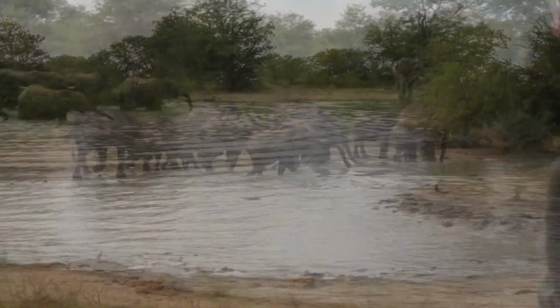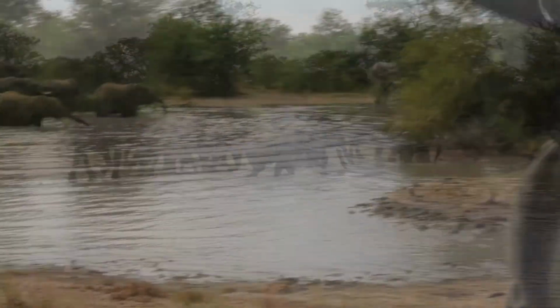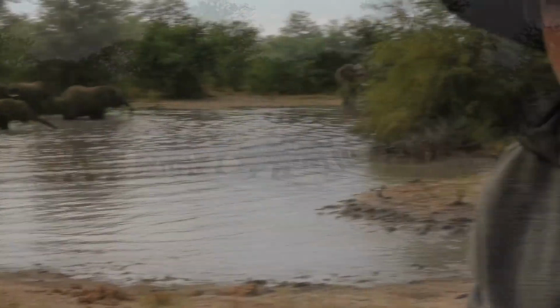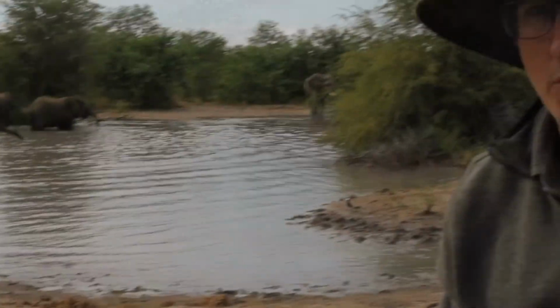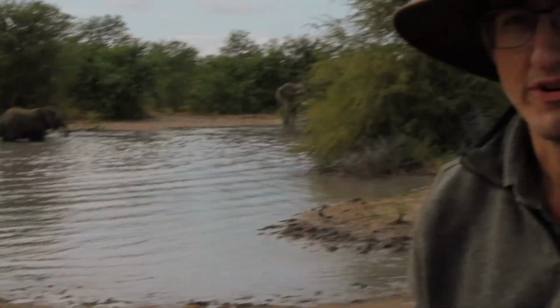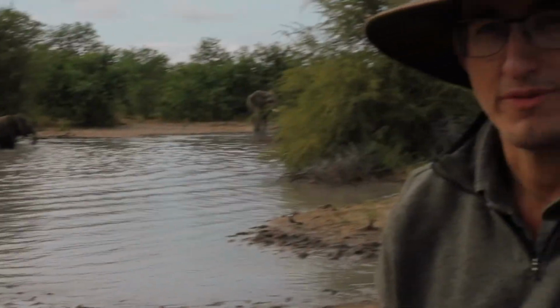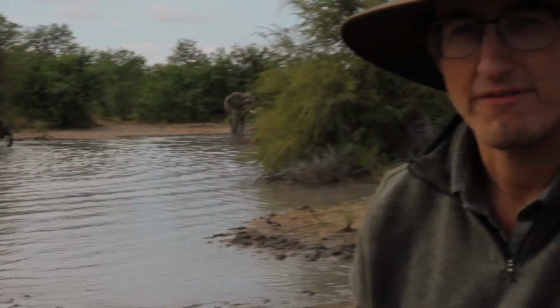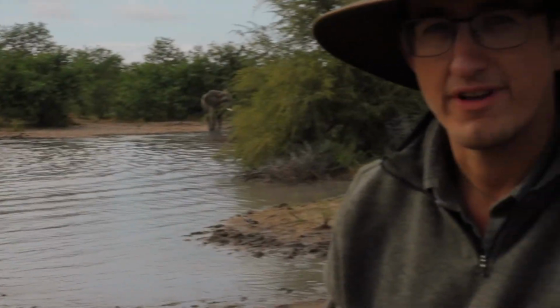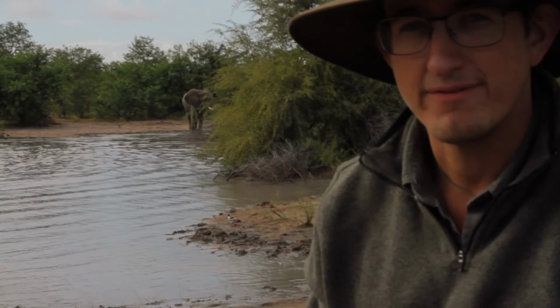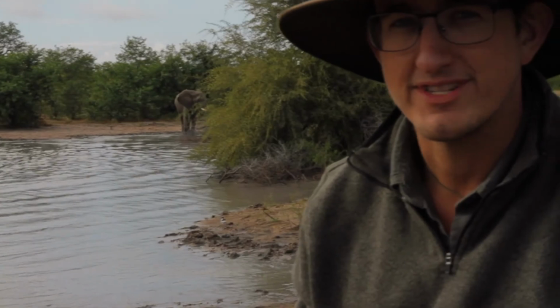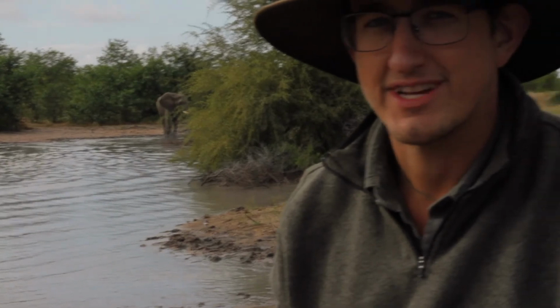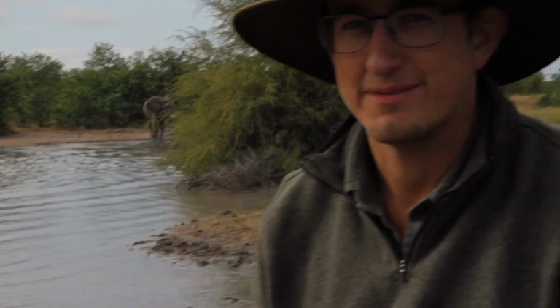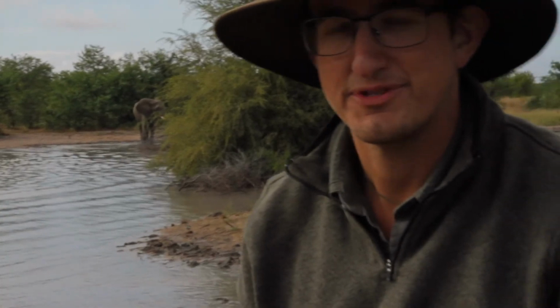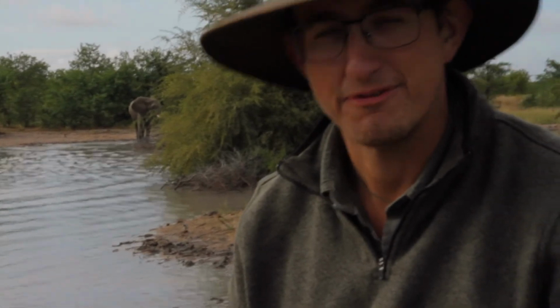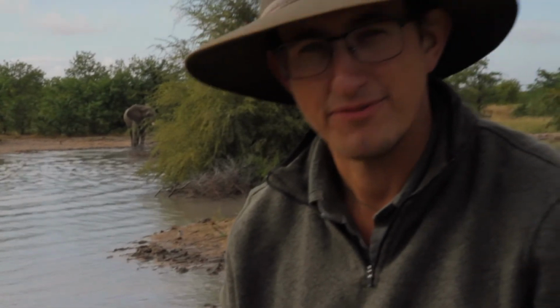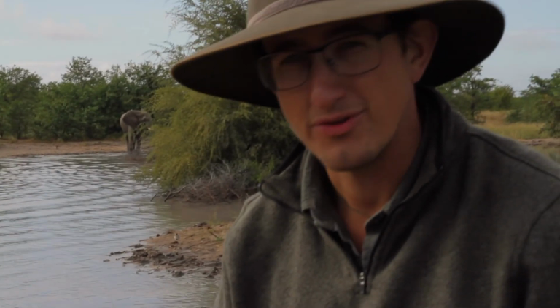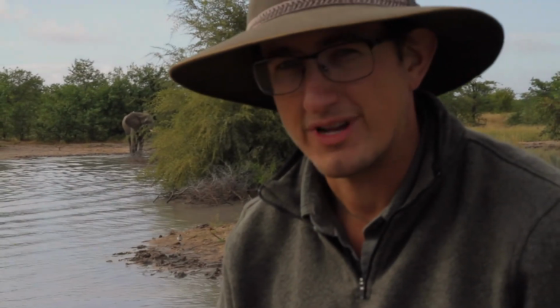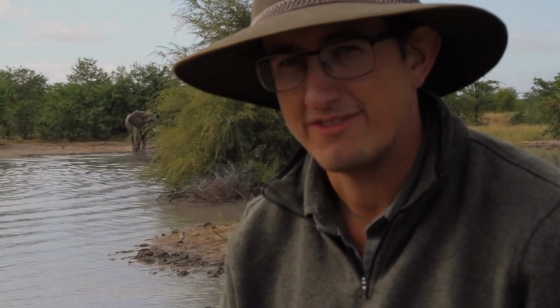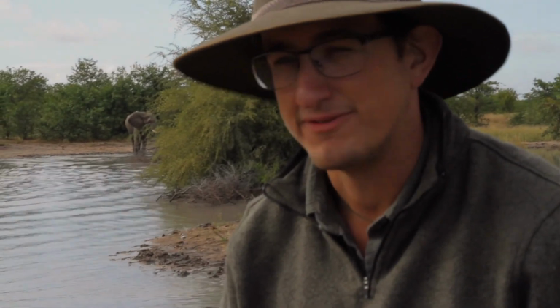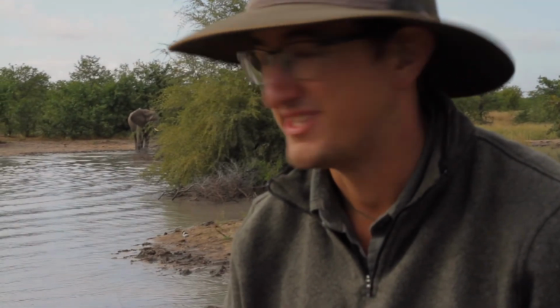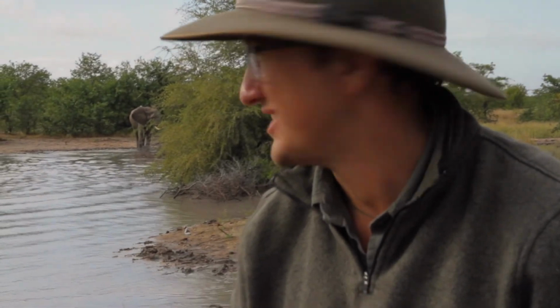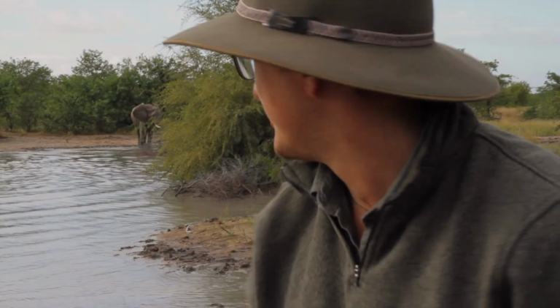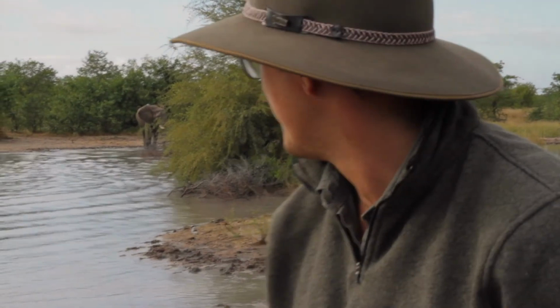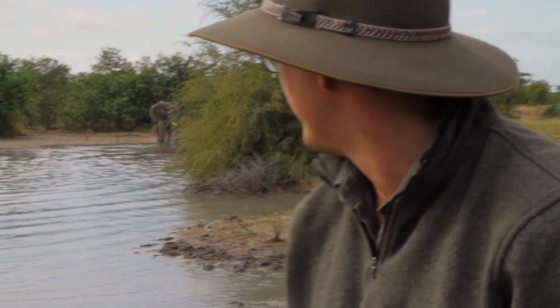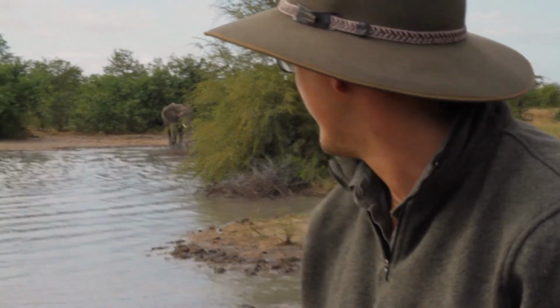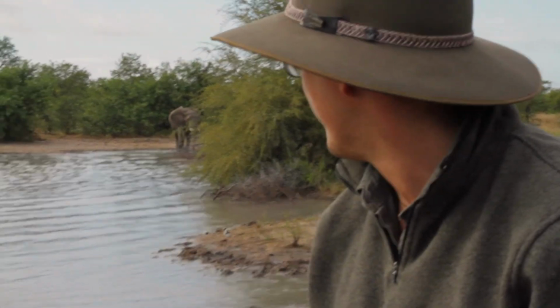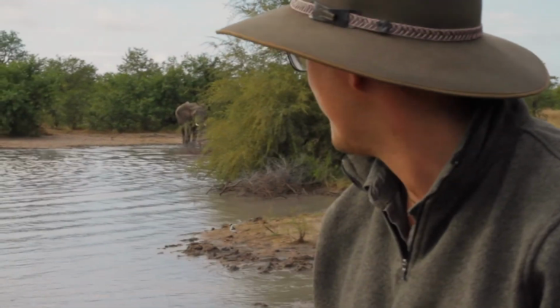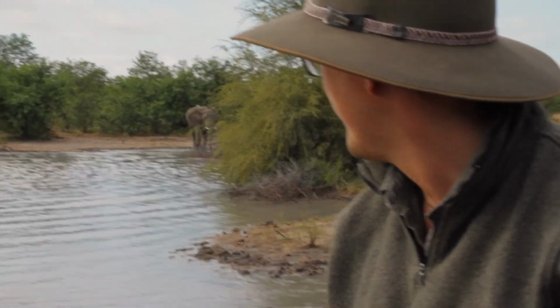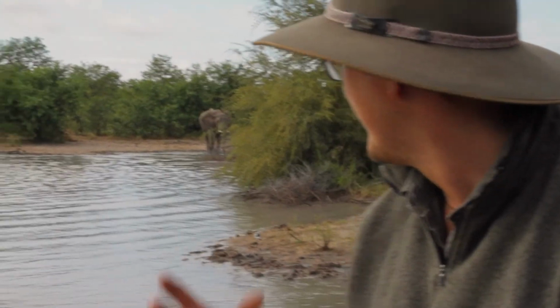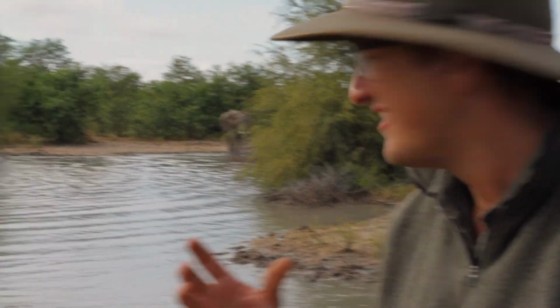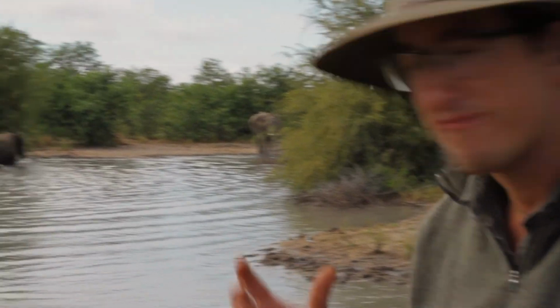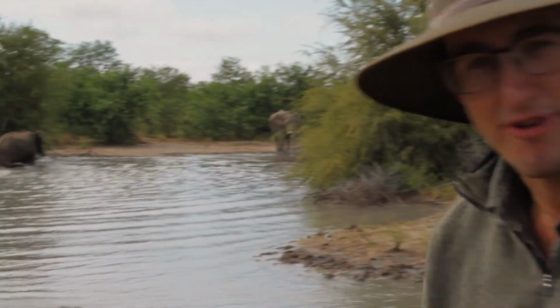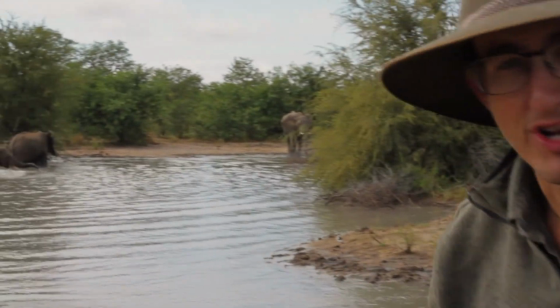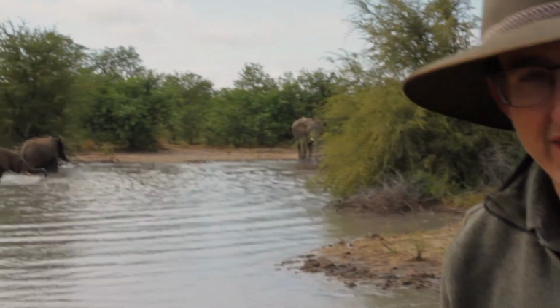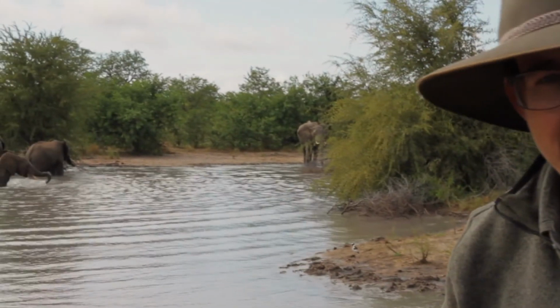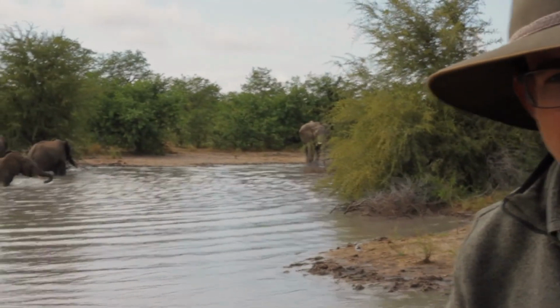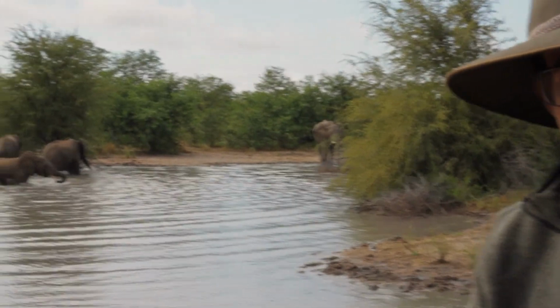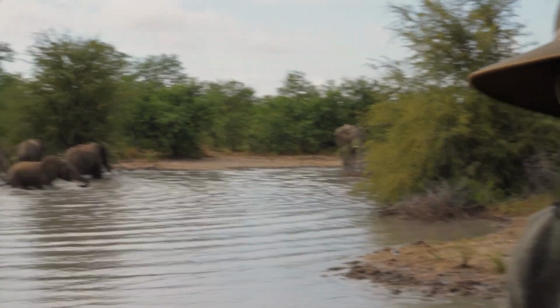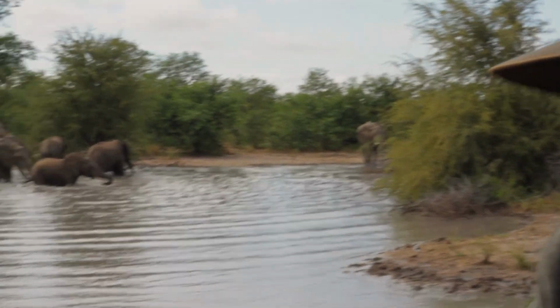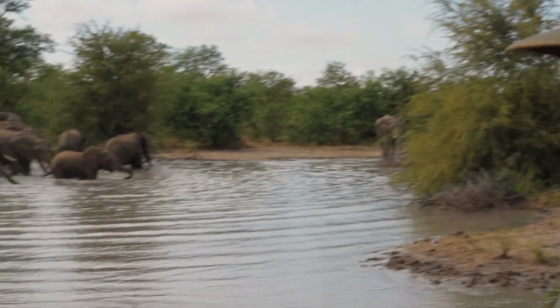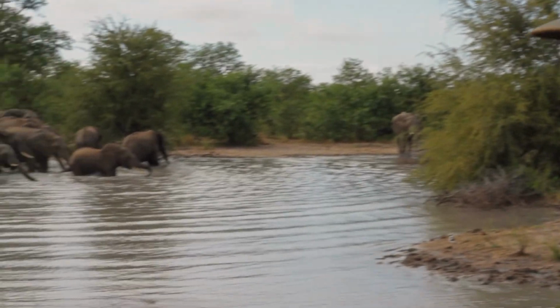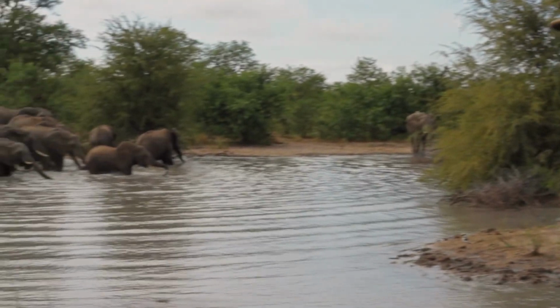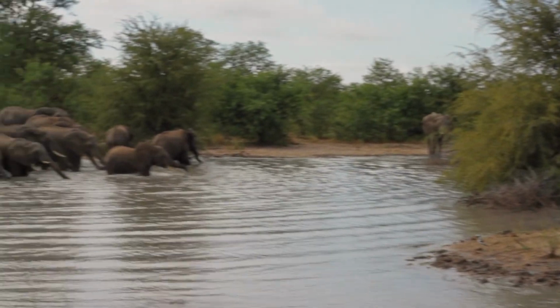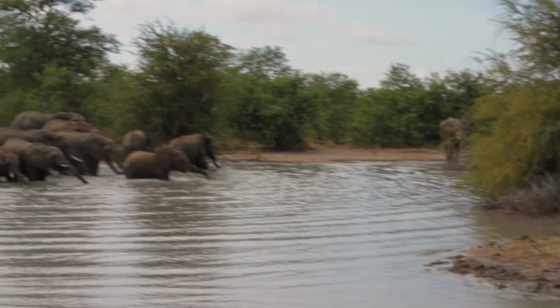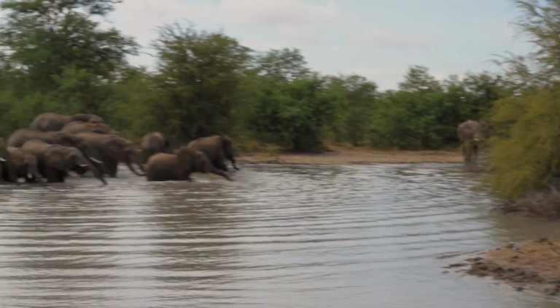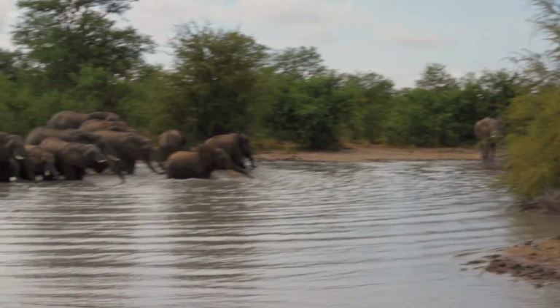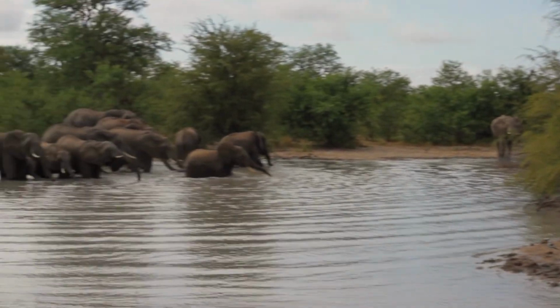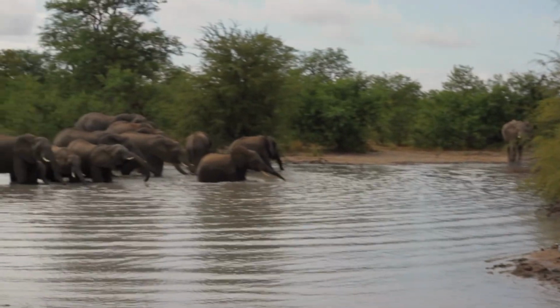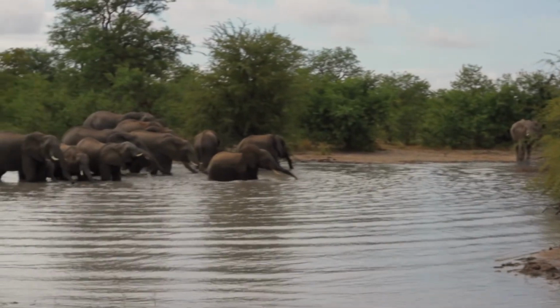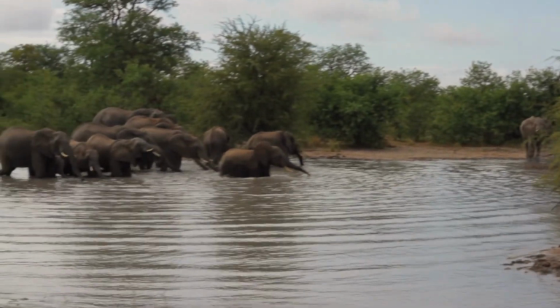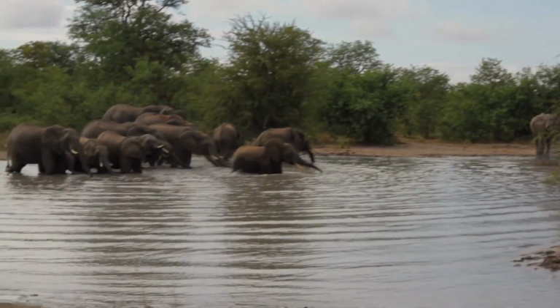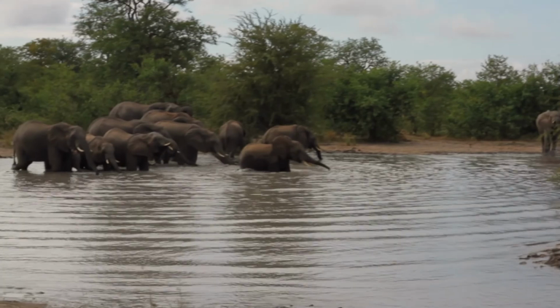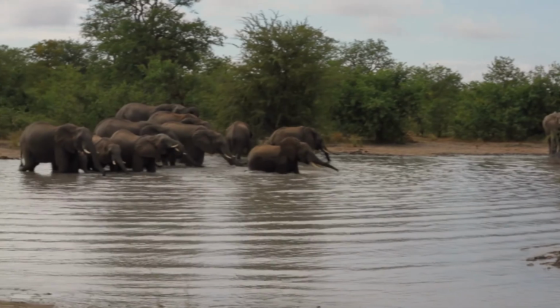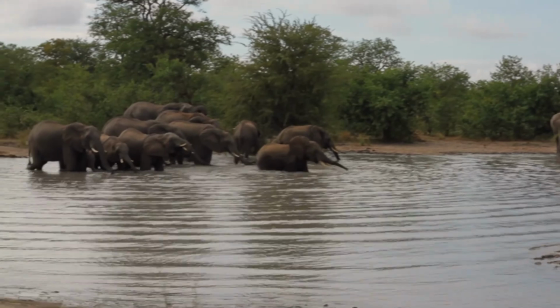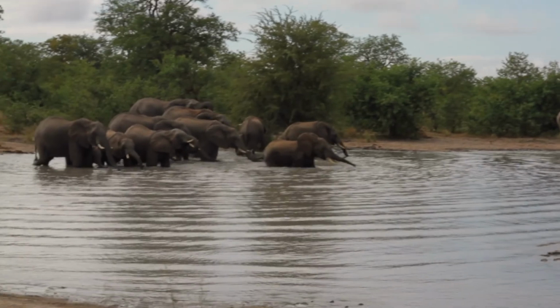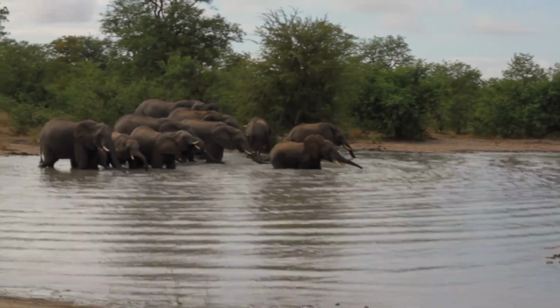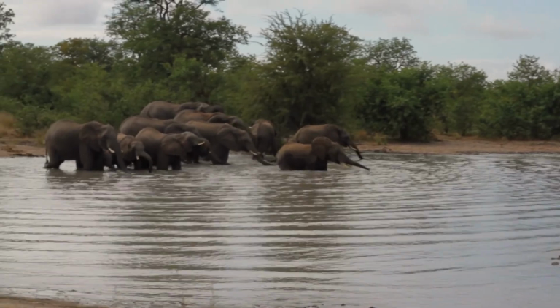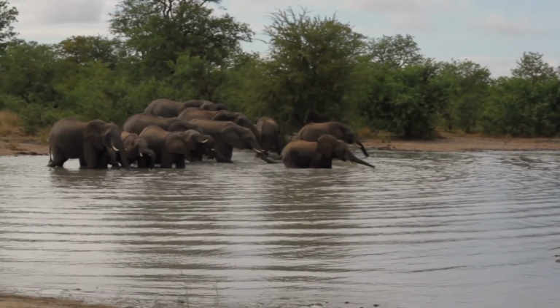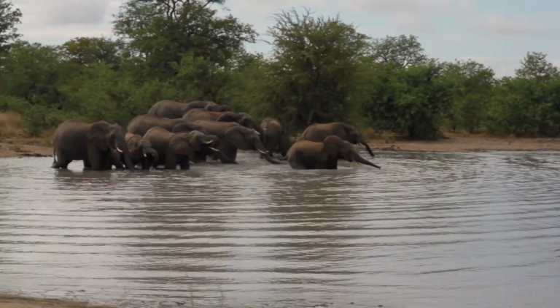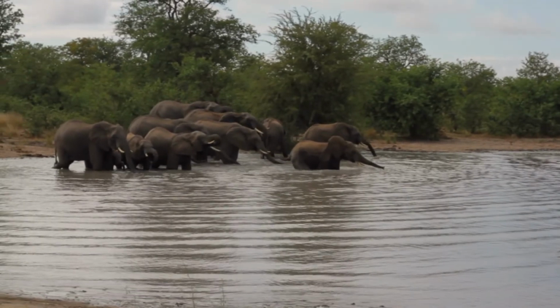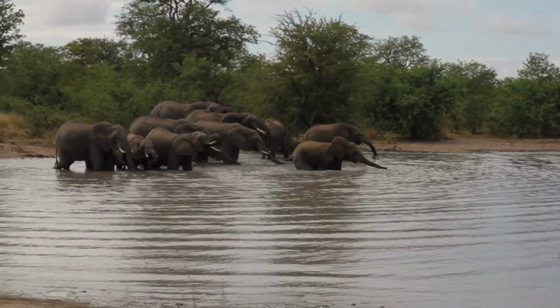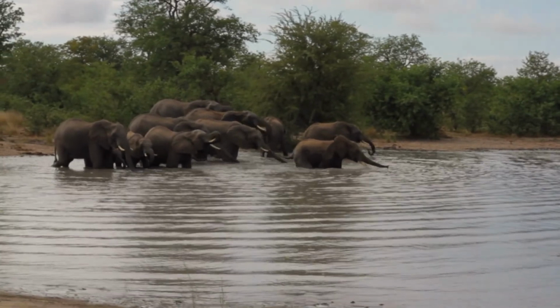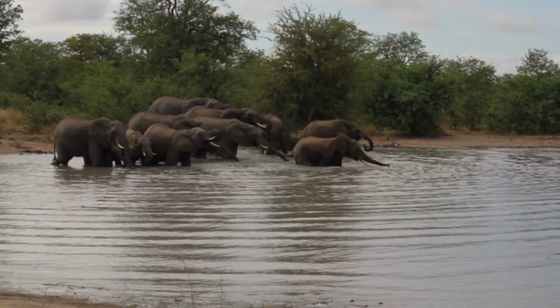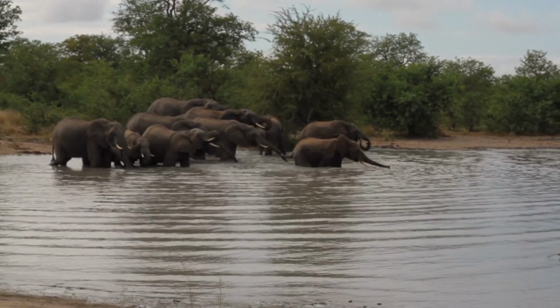One of my favorite times to view elephants is when they are frolicking in the water. It's always incredible how excited they get to see water.